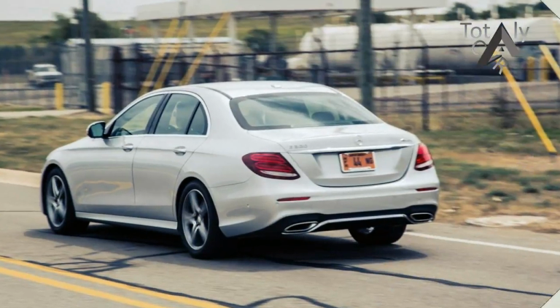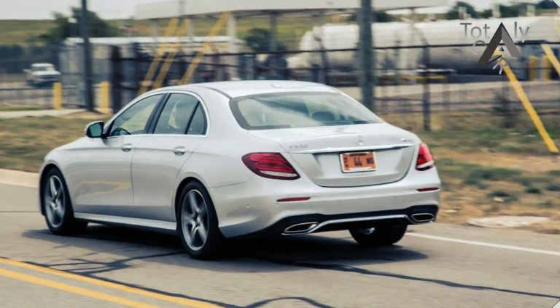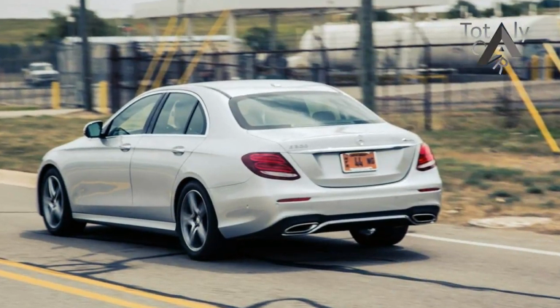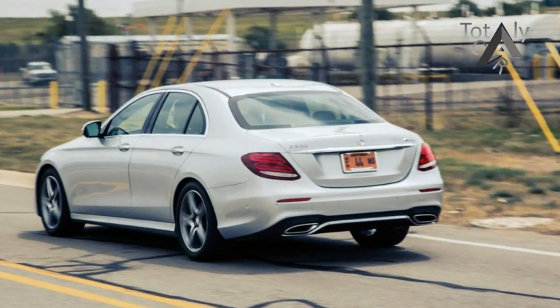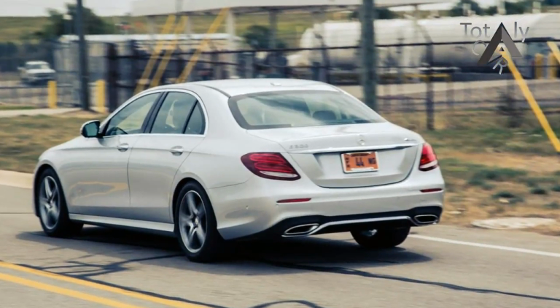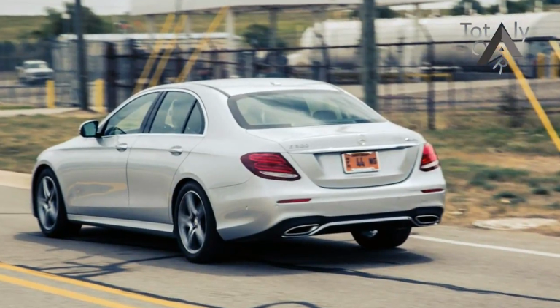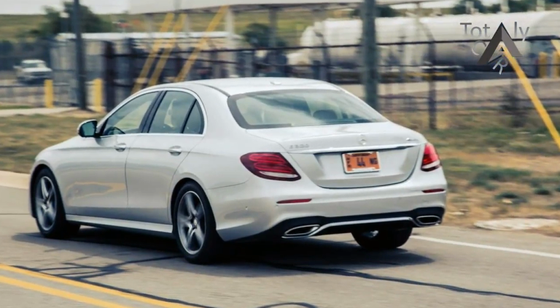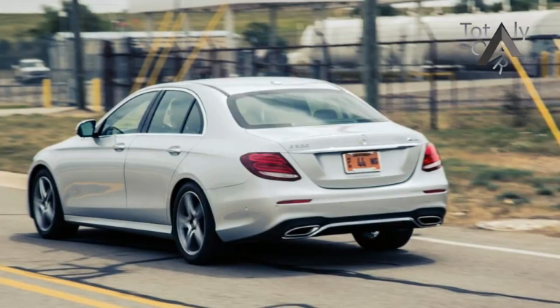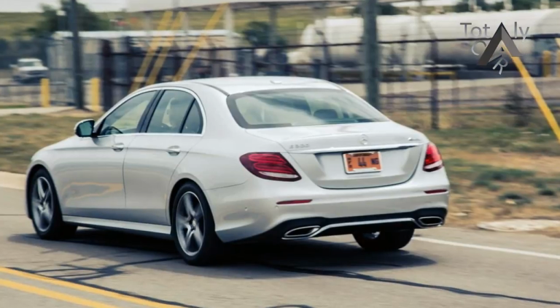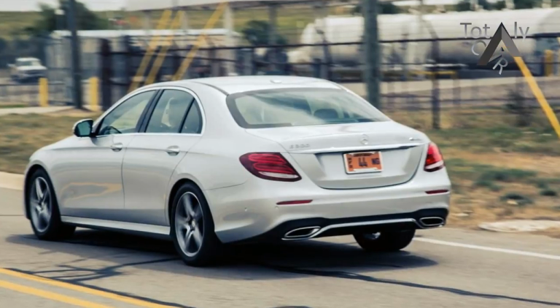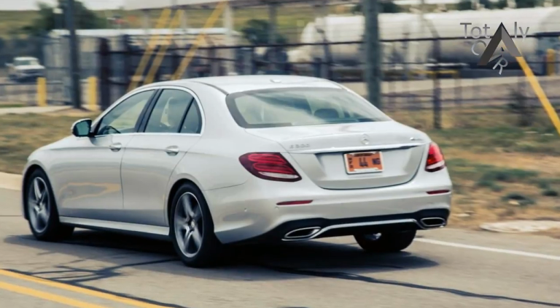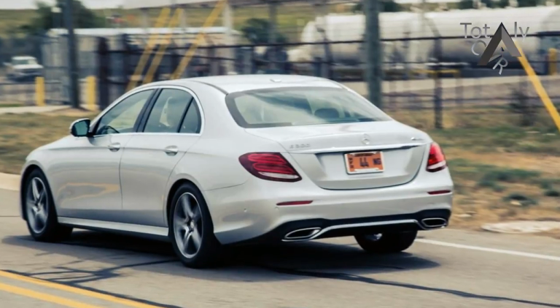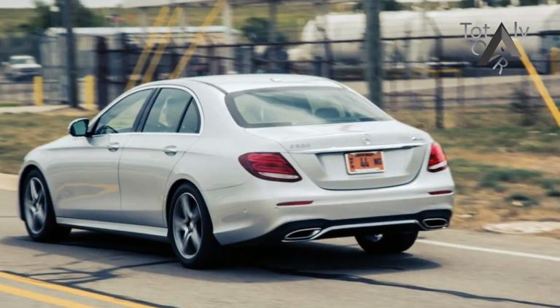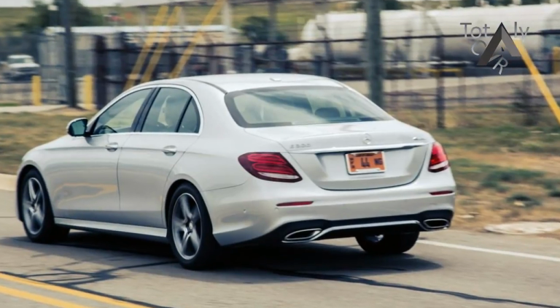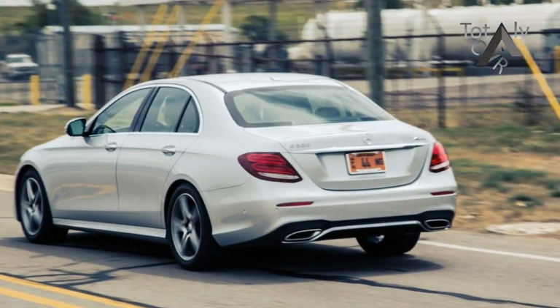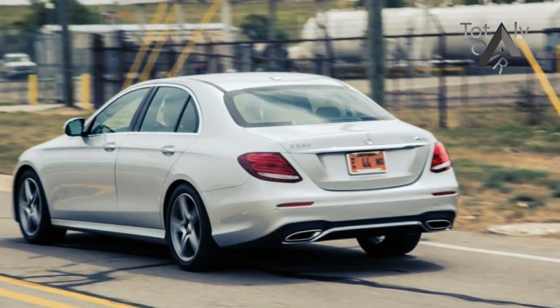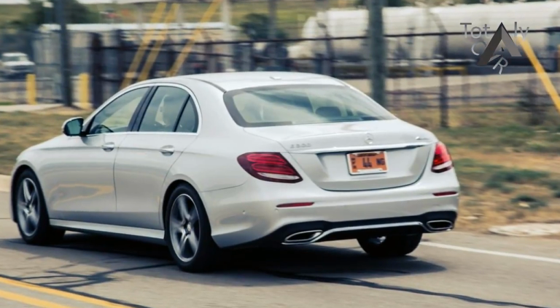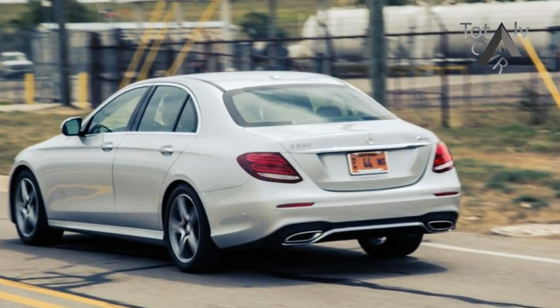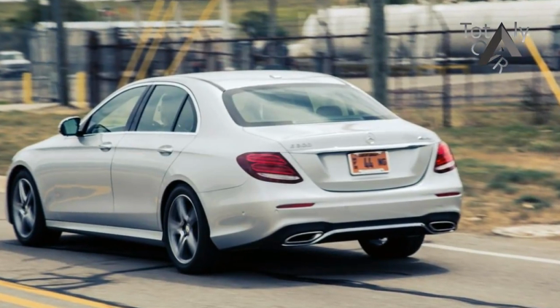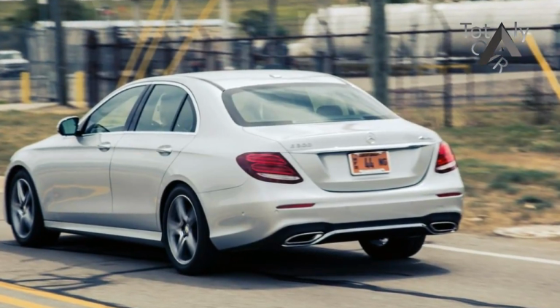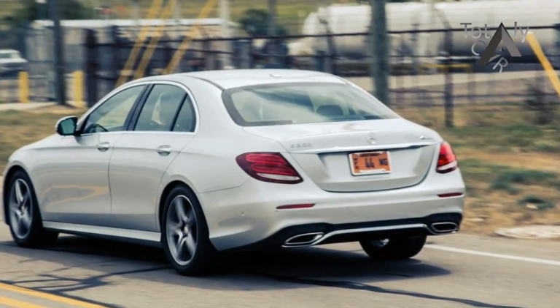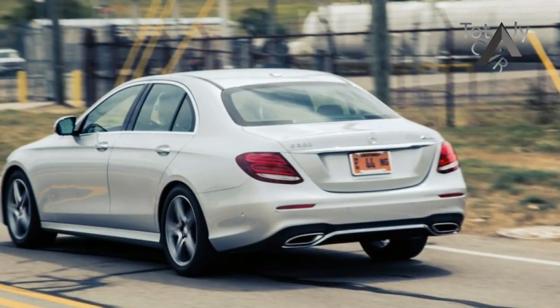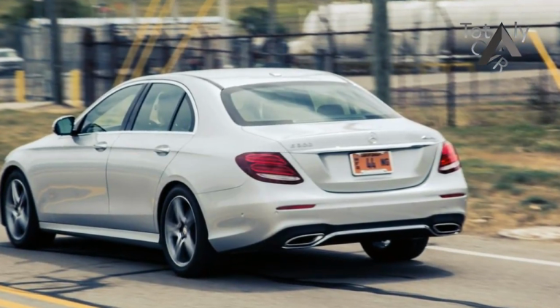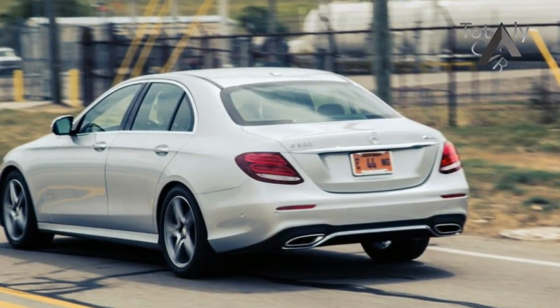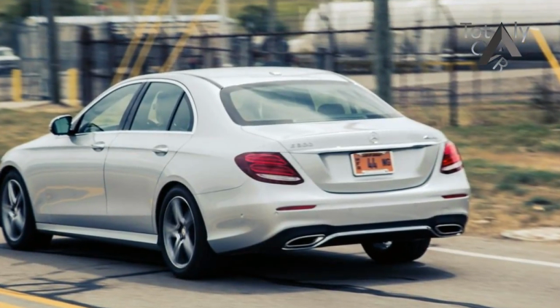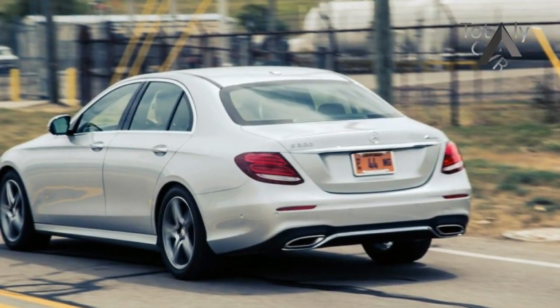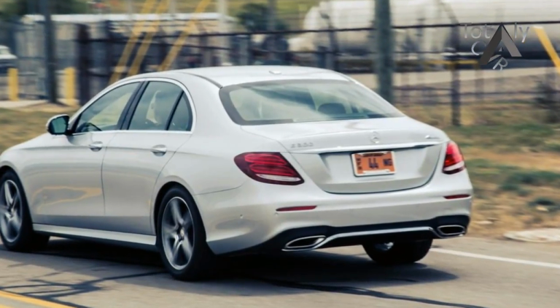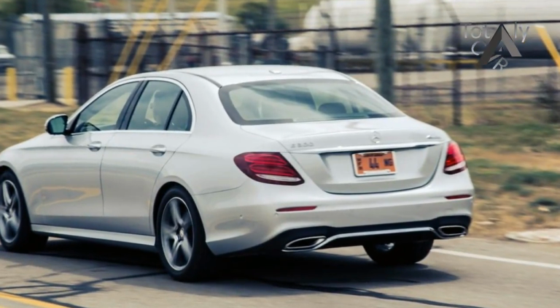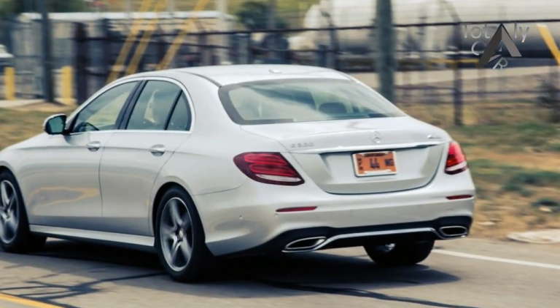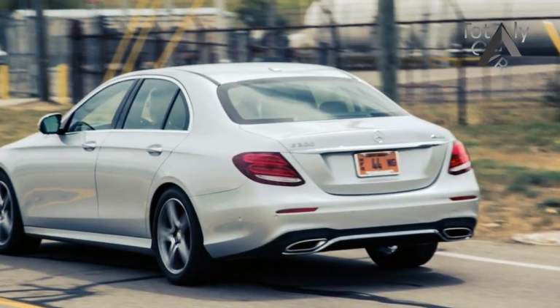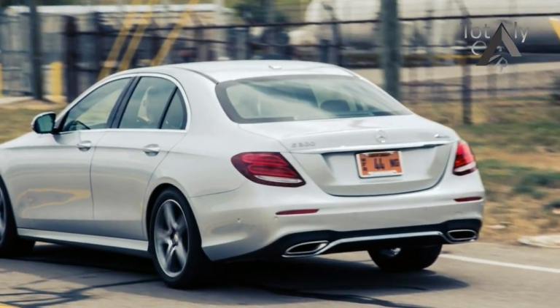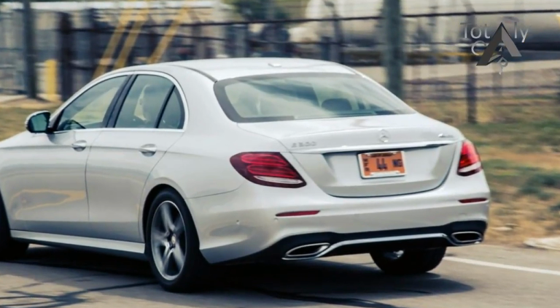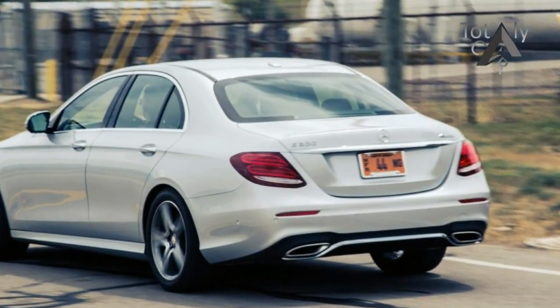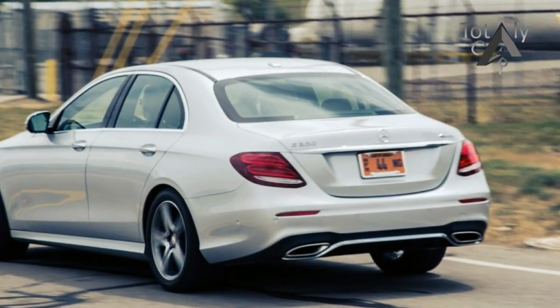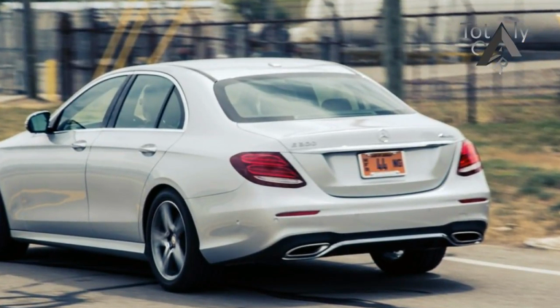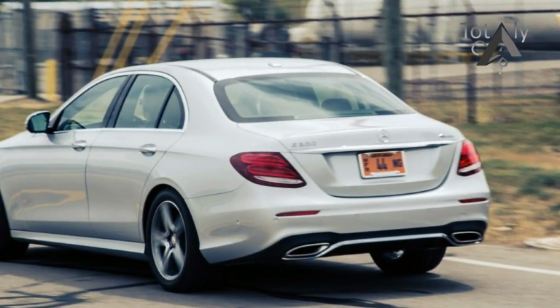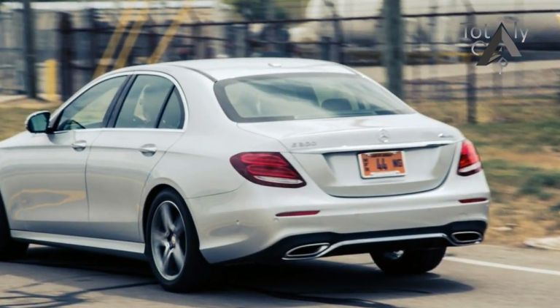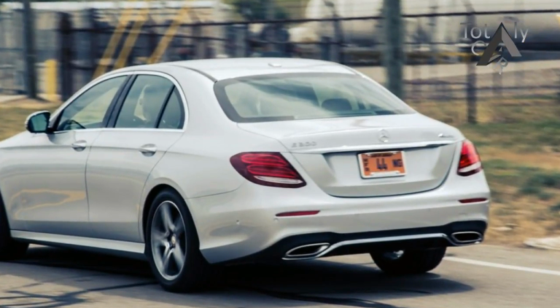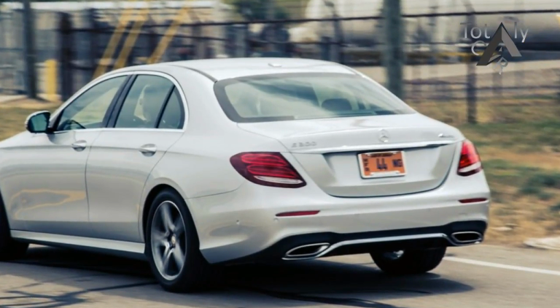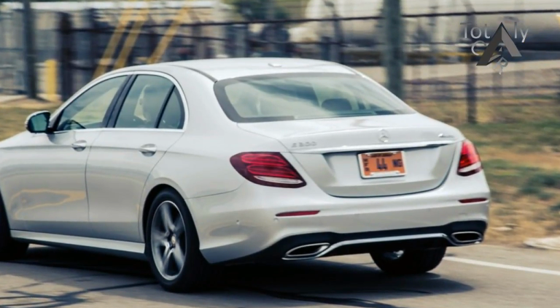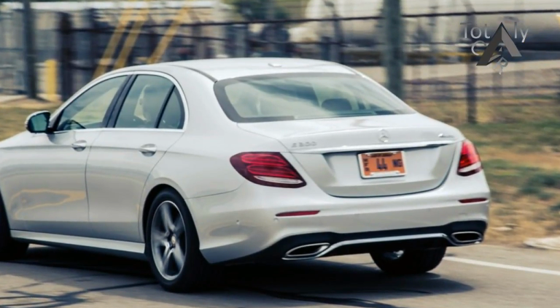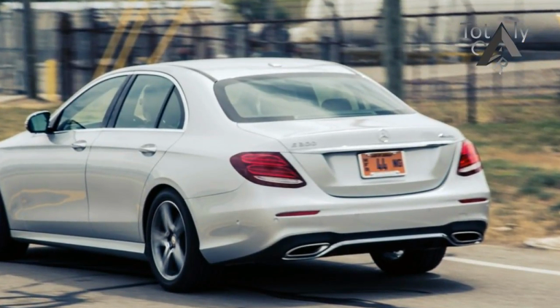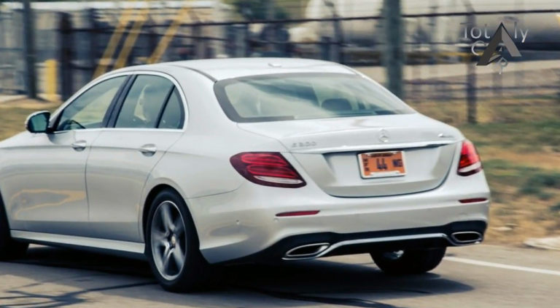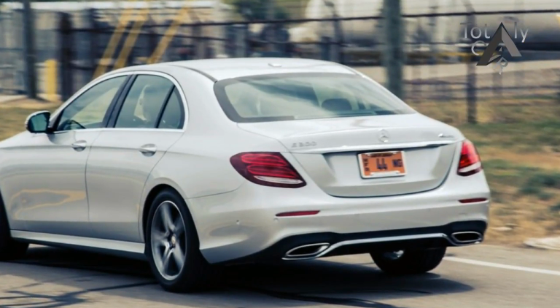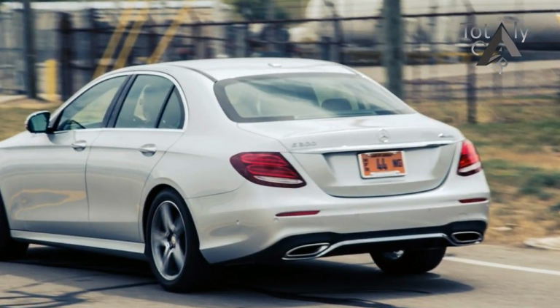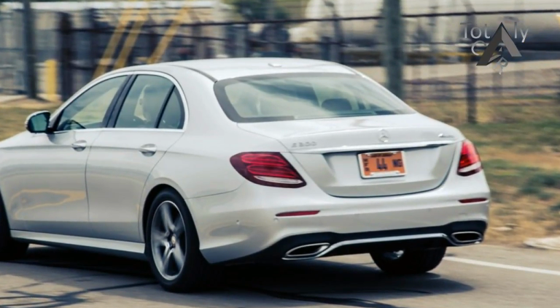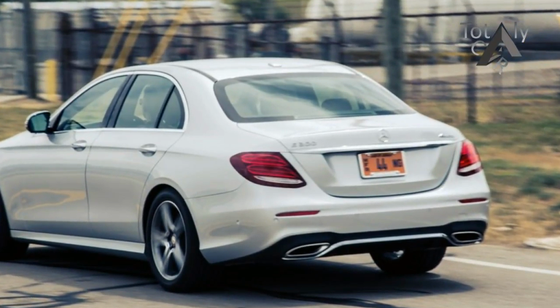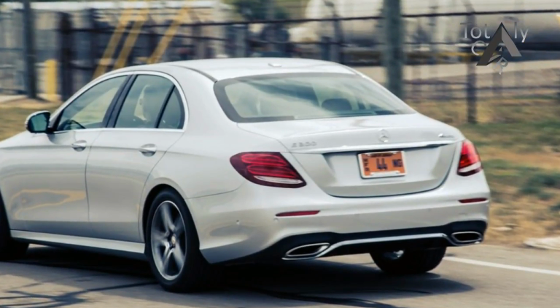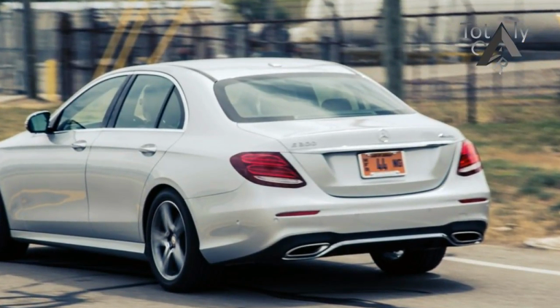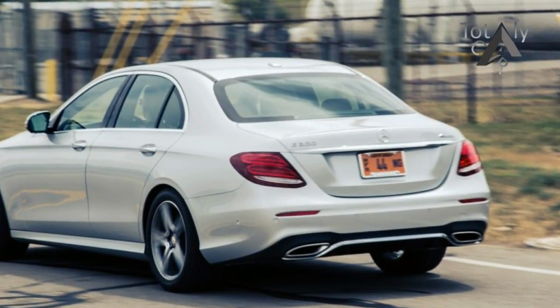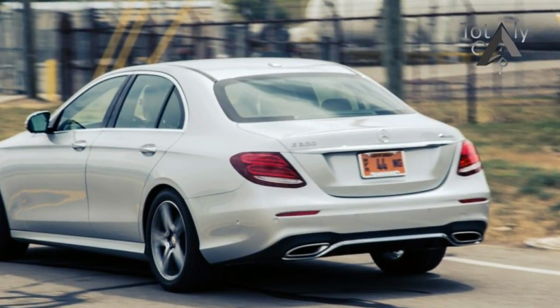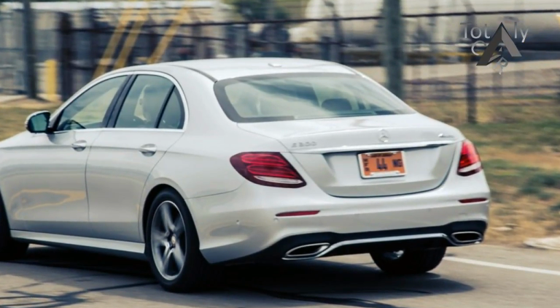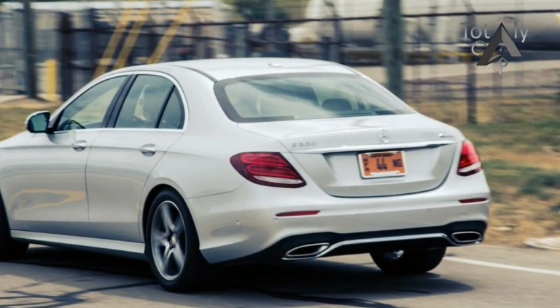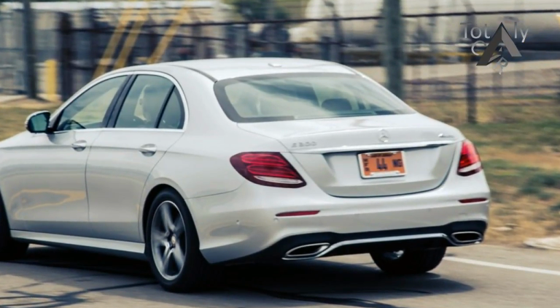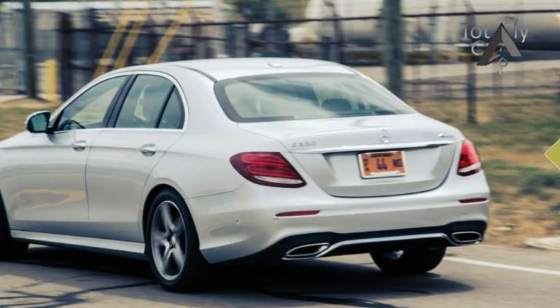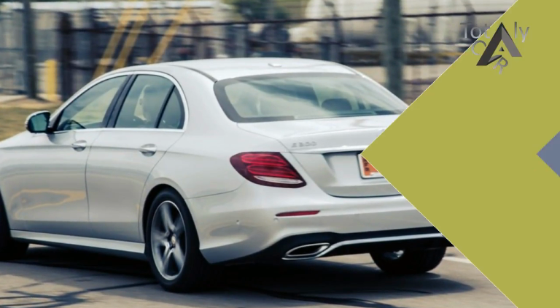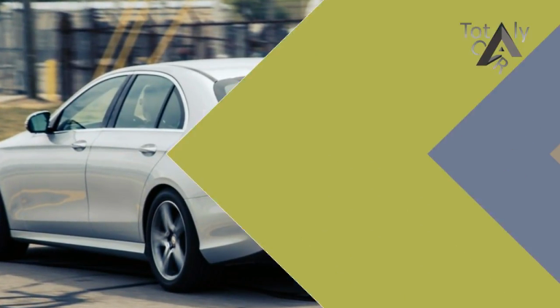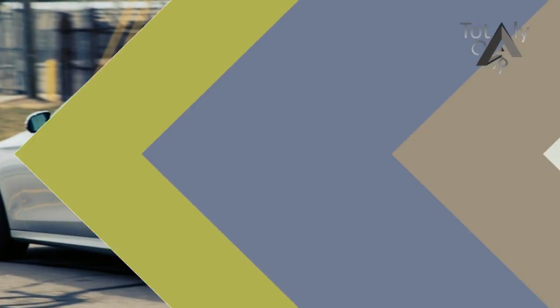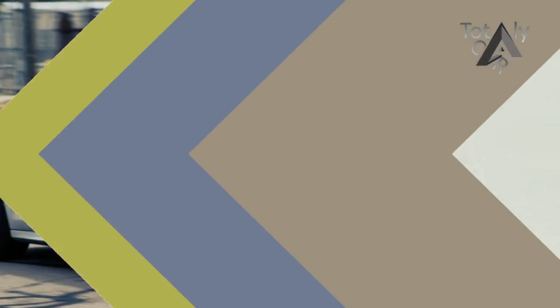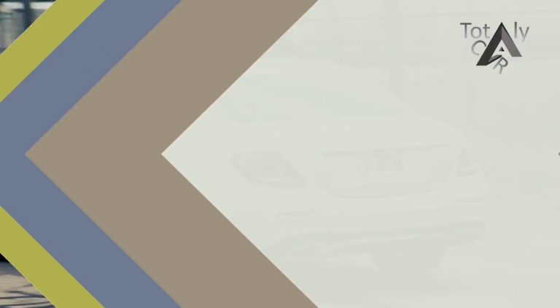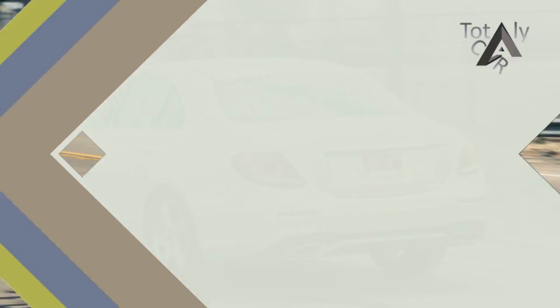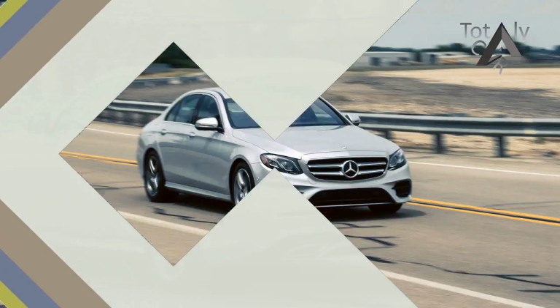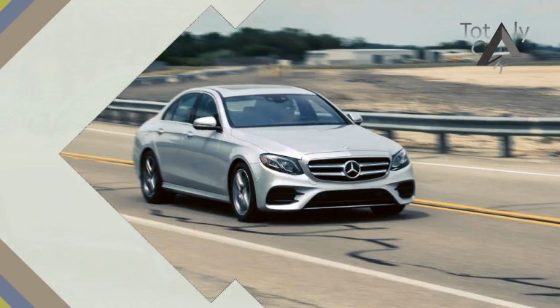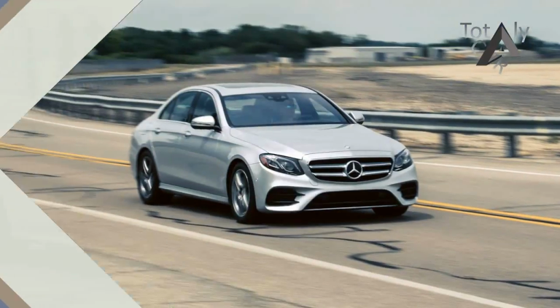An all-new E400 coupe, based on this architecture, will debut as a 2018 model.